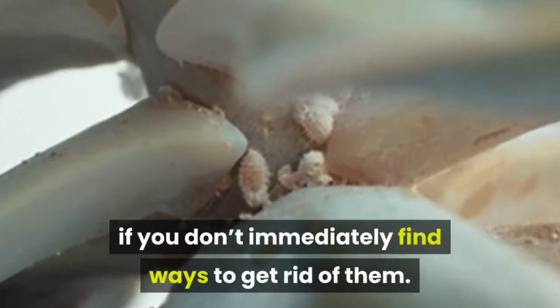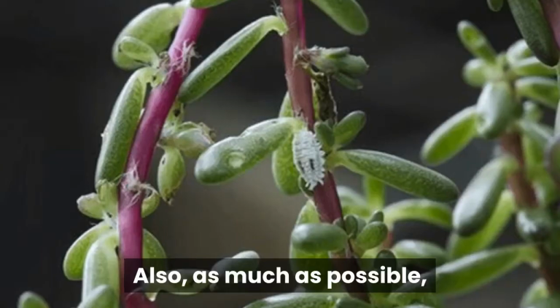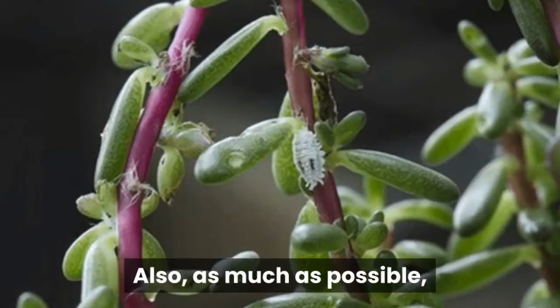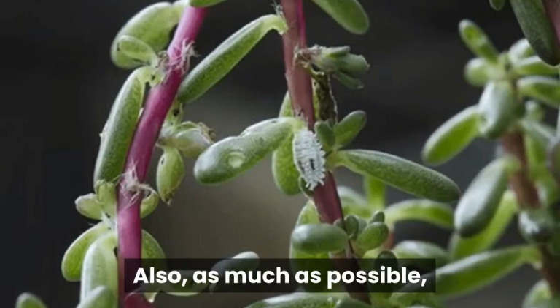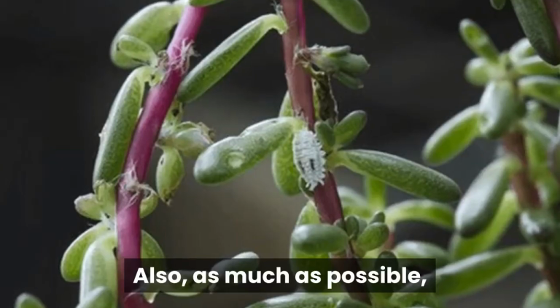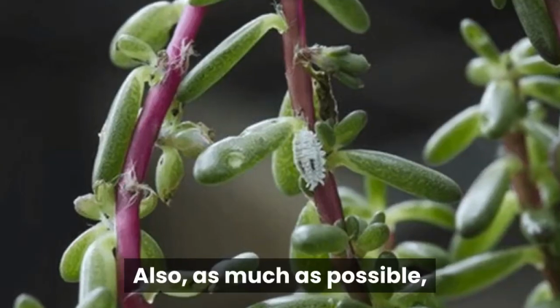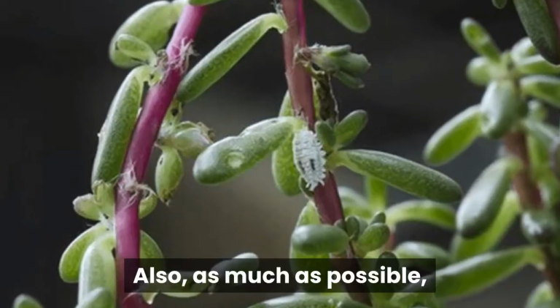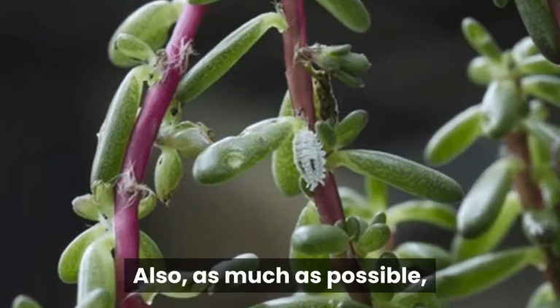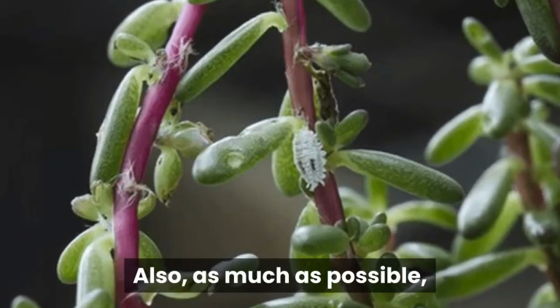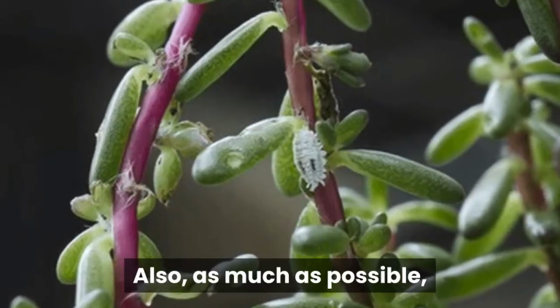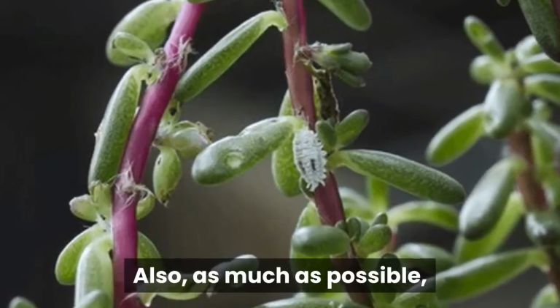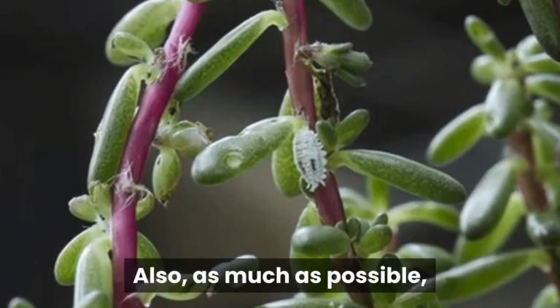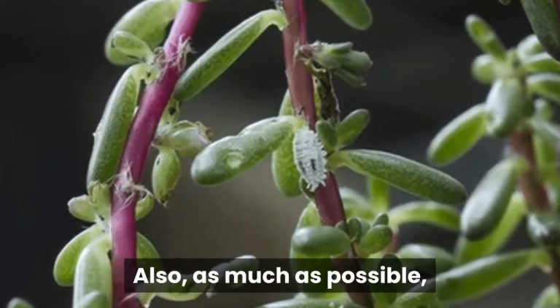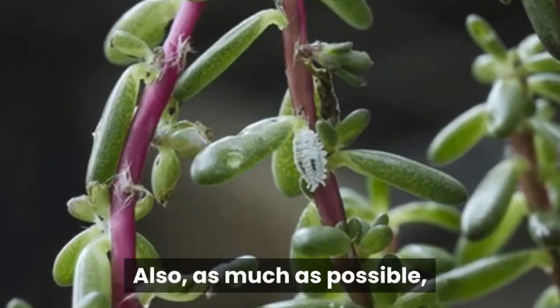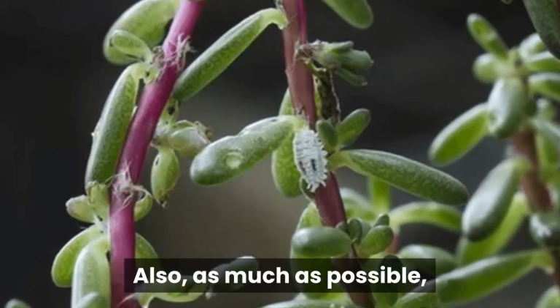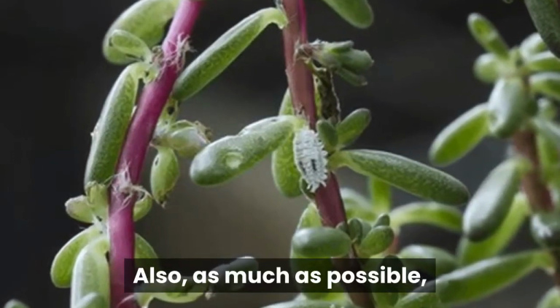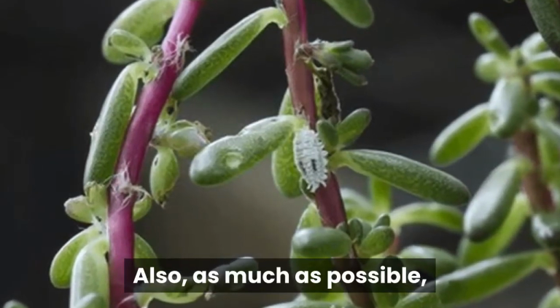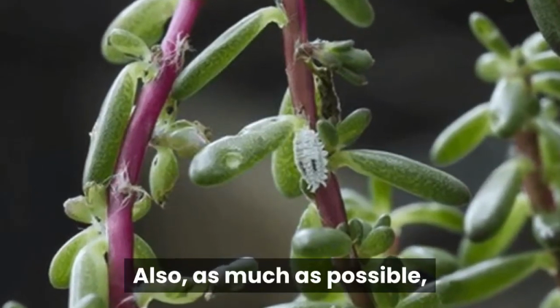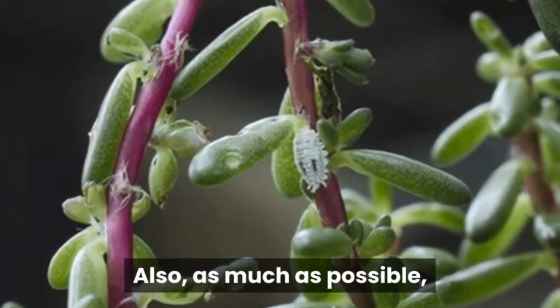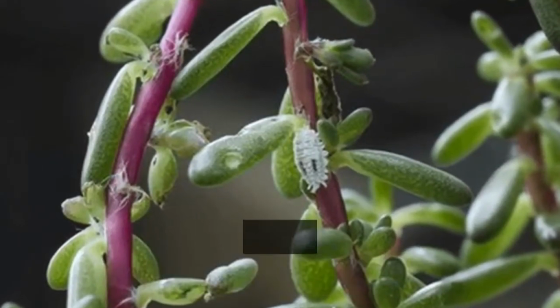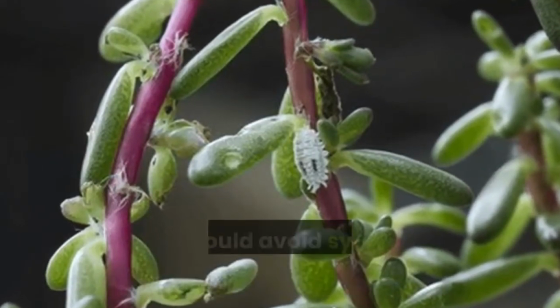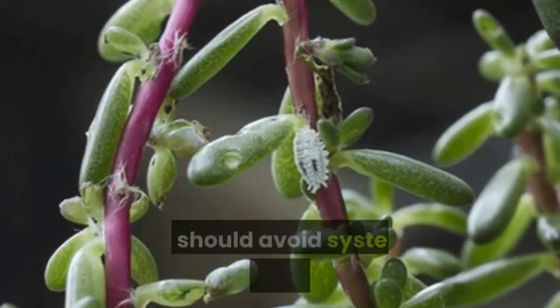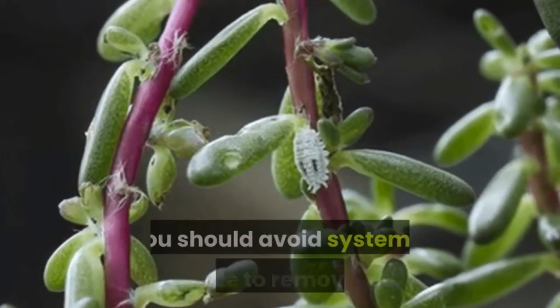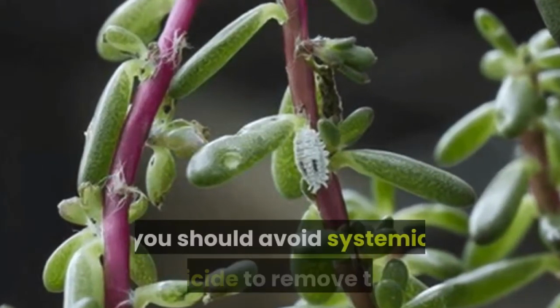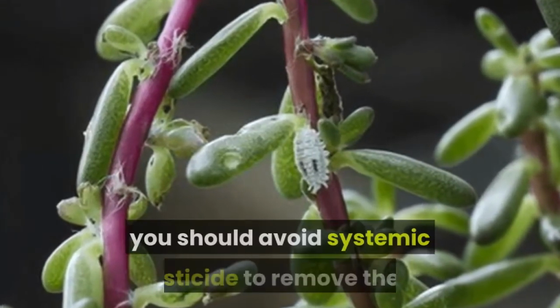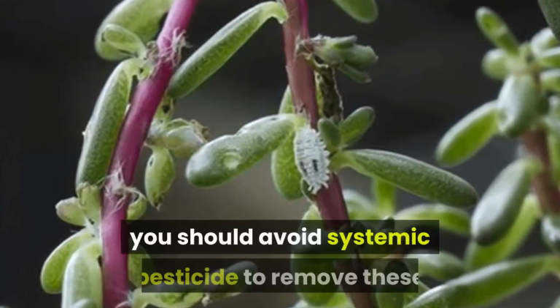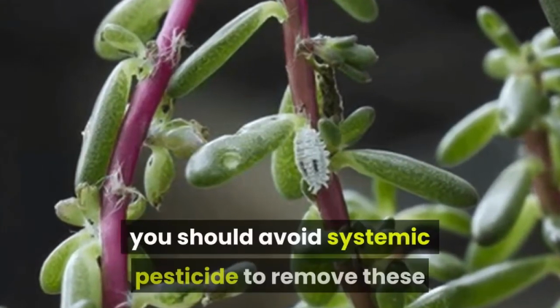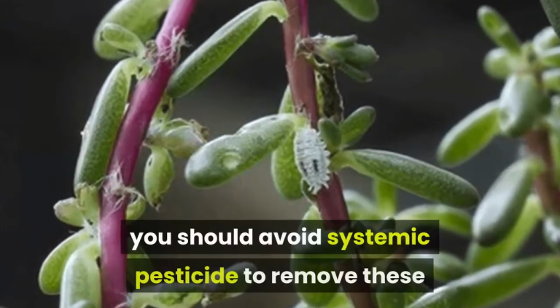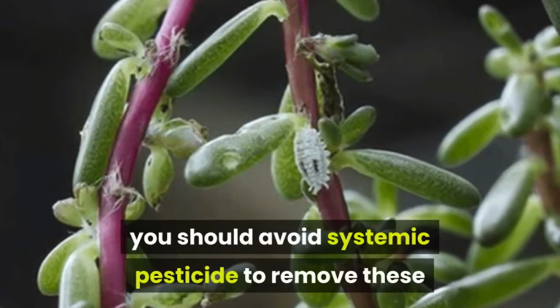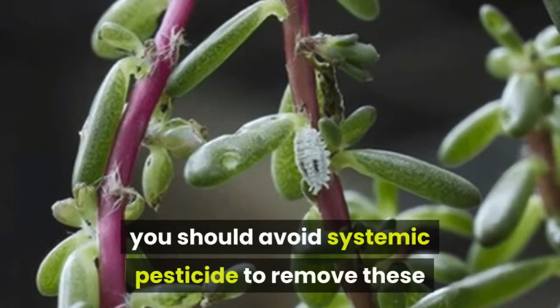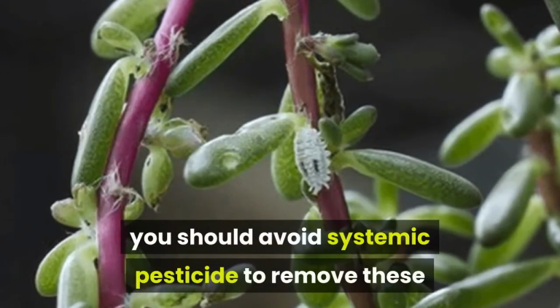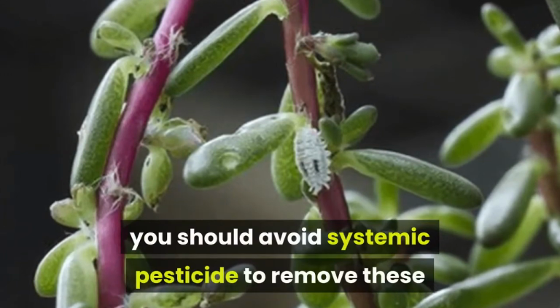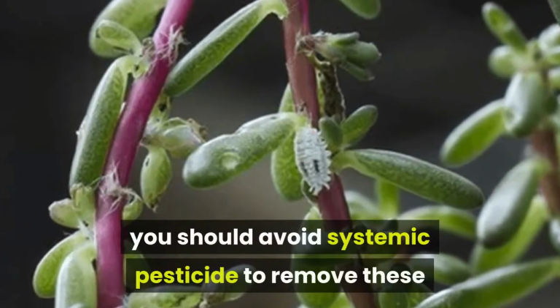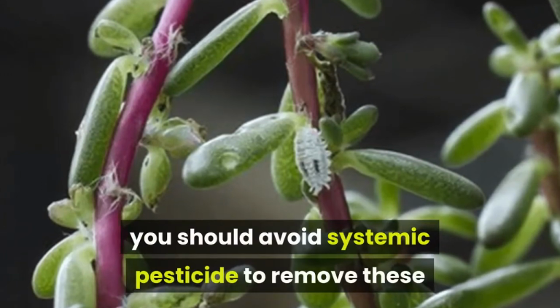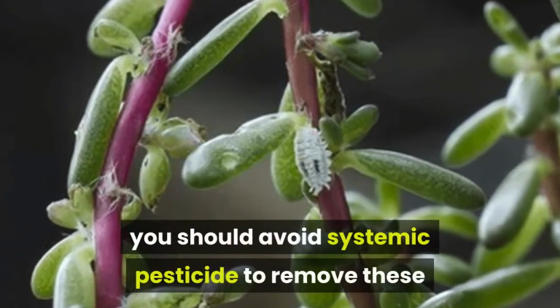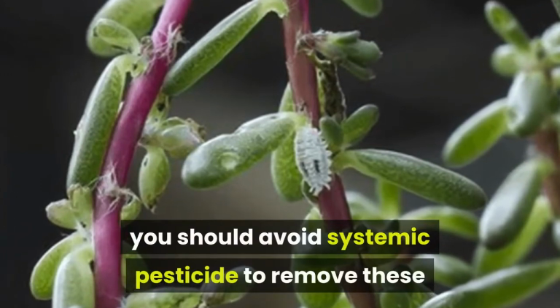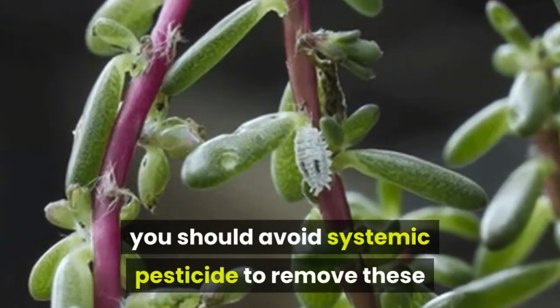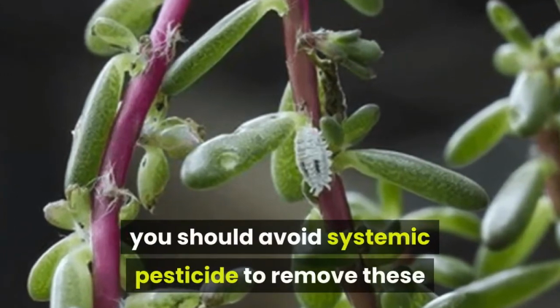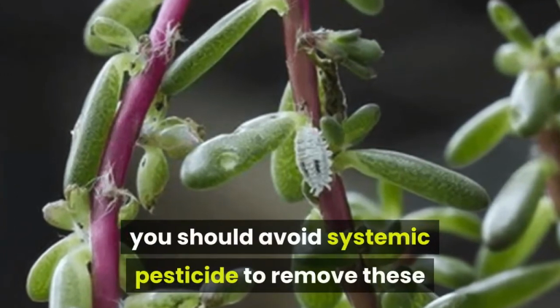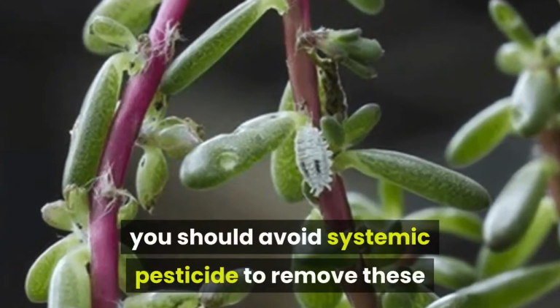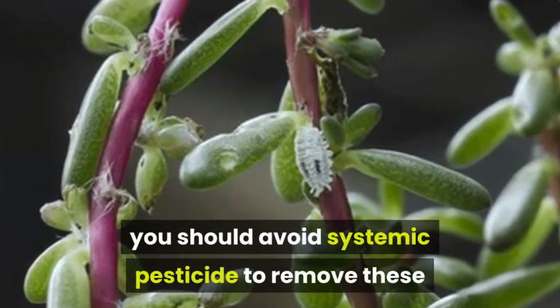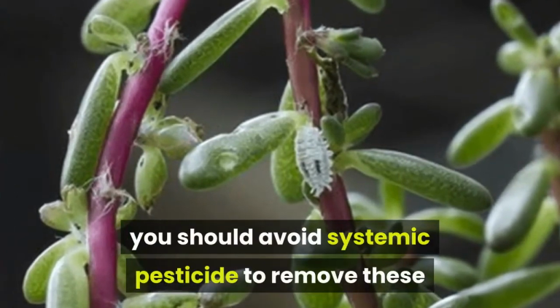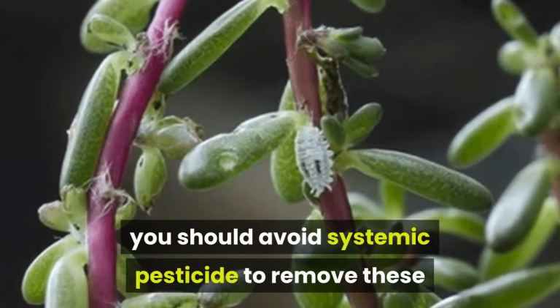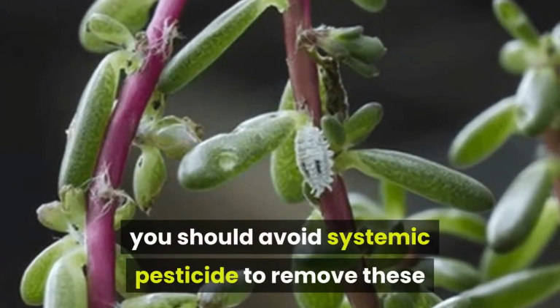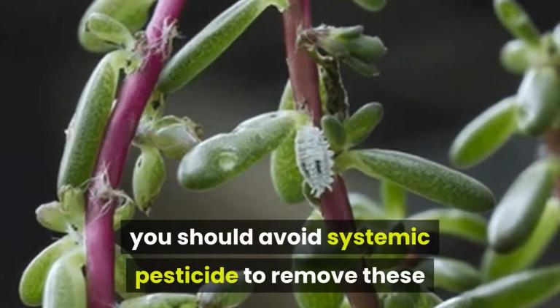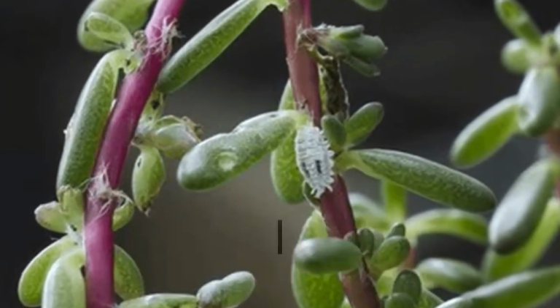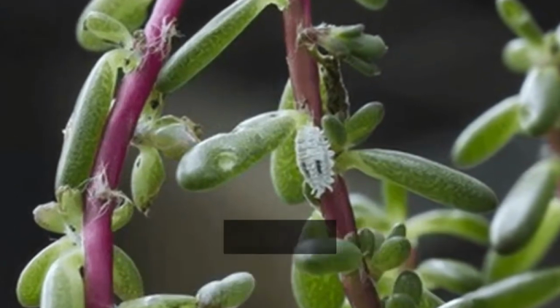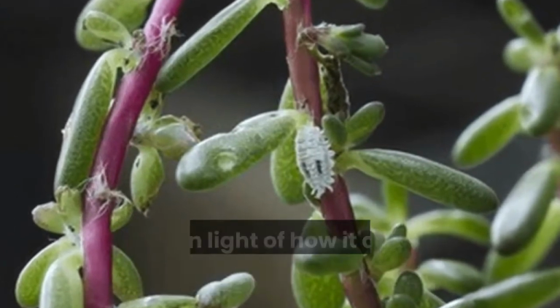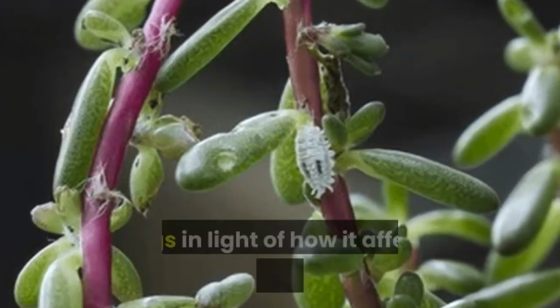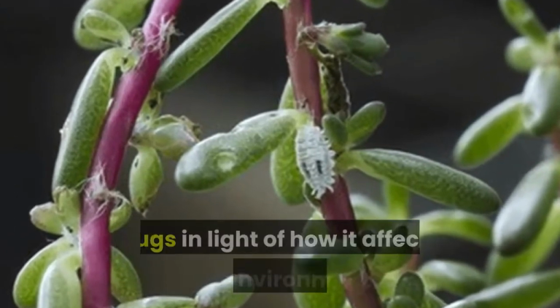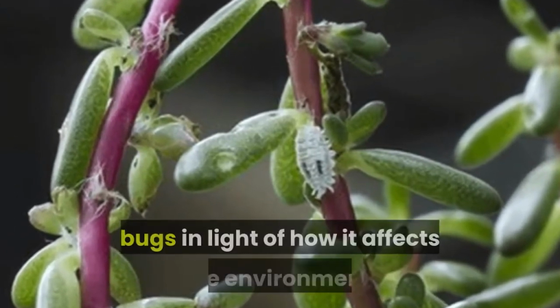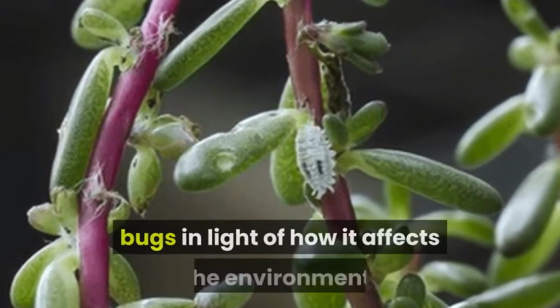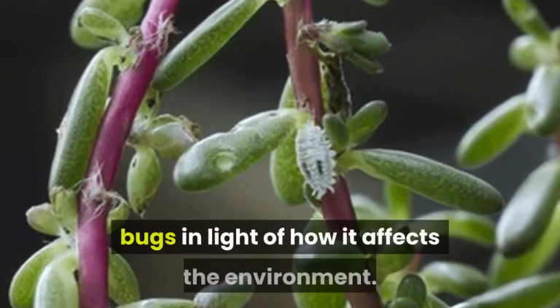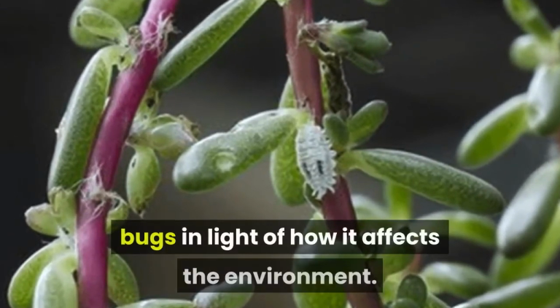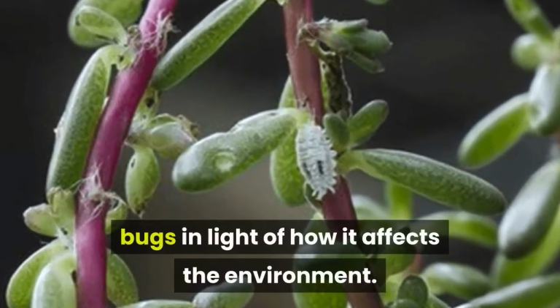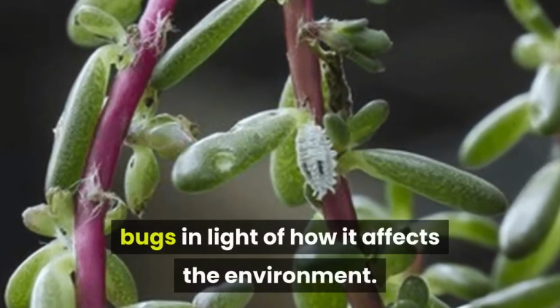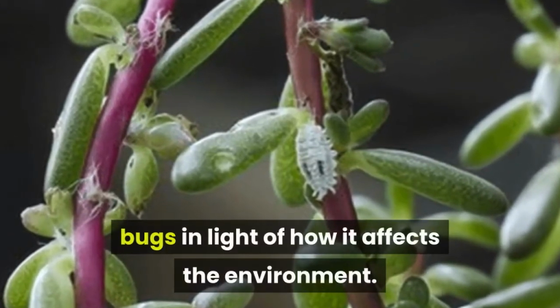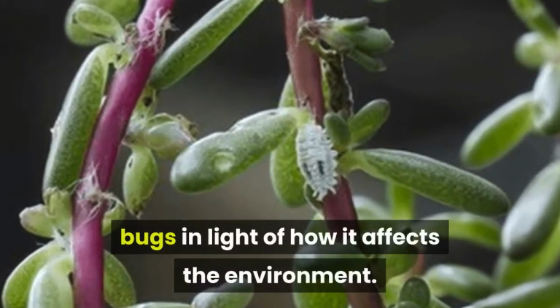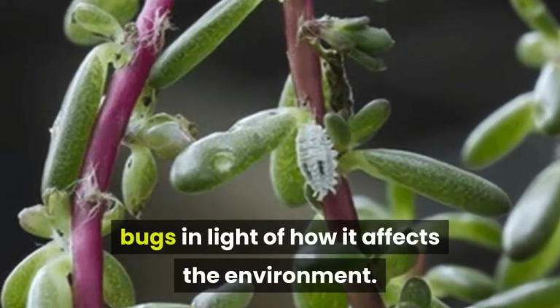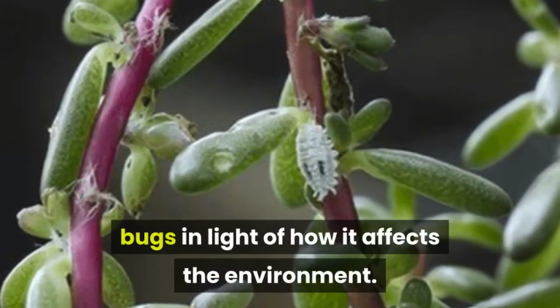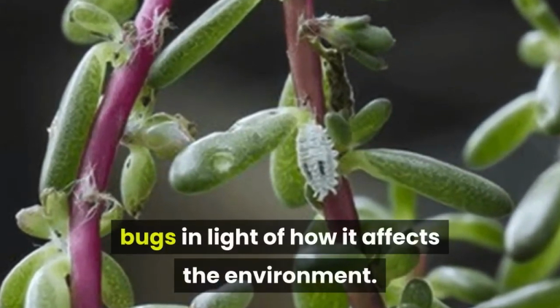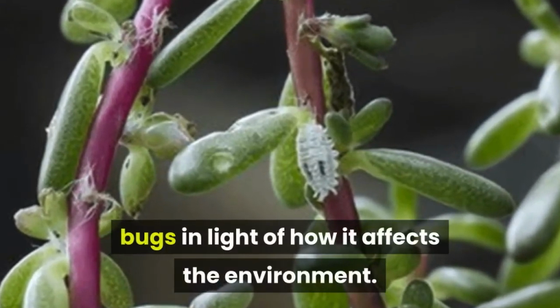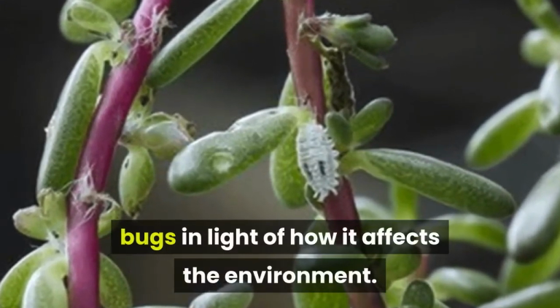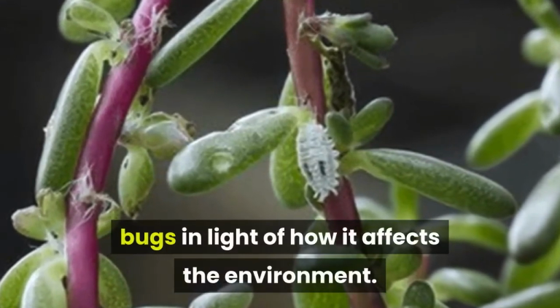Also, as much as possible, you should avoid systemic pesticide to remove these bugs in light of how it affects the environment.